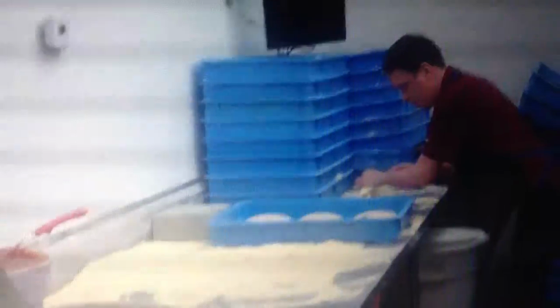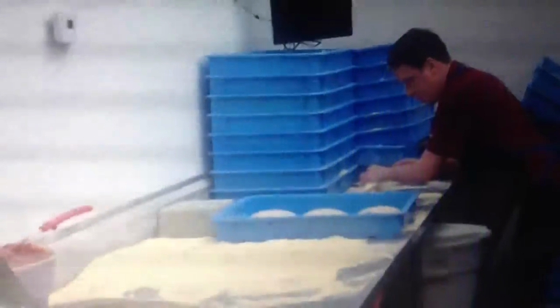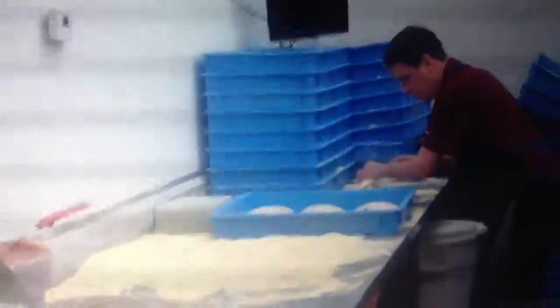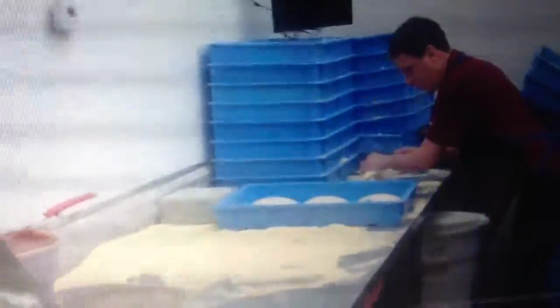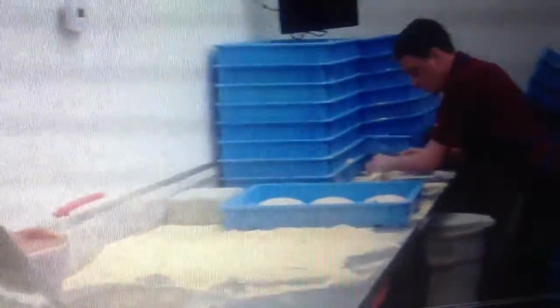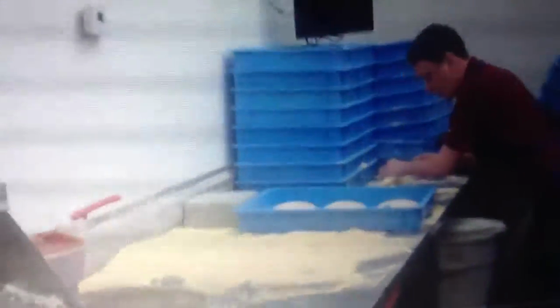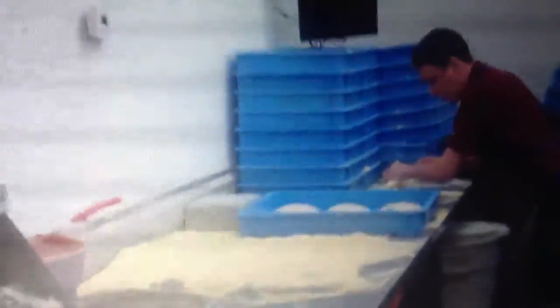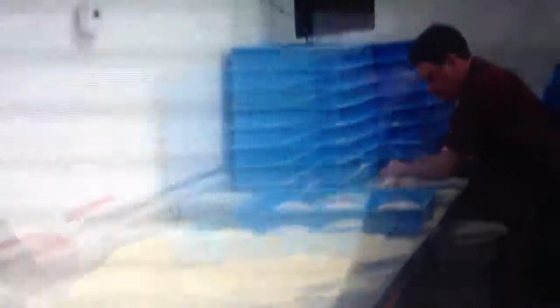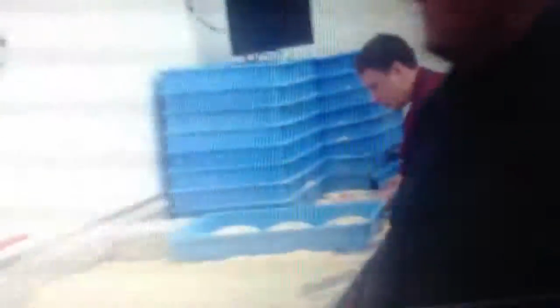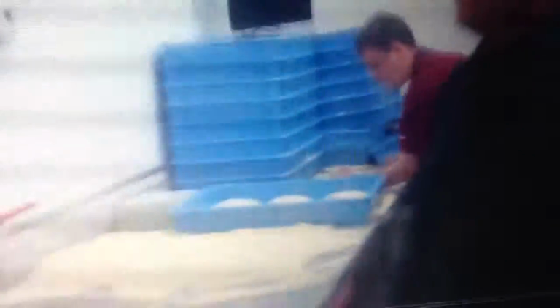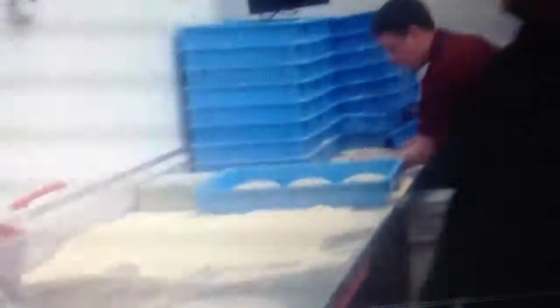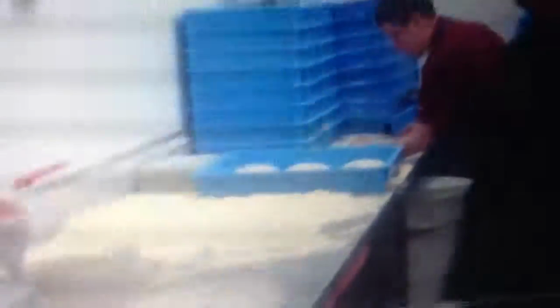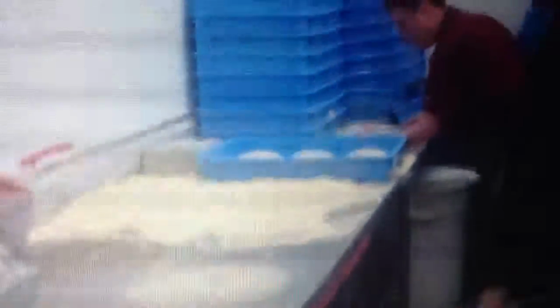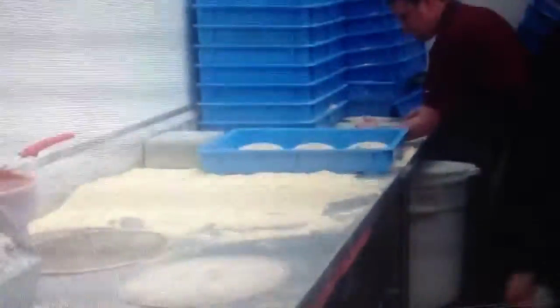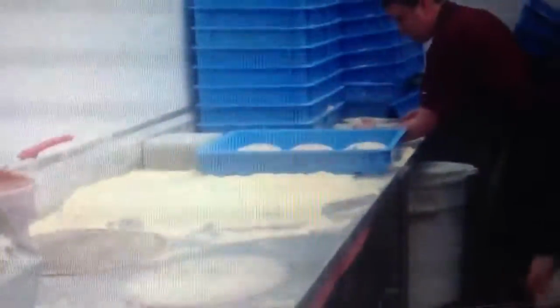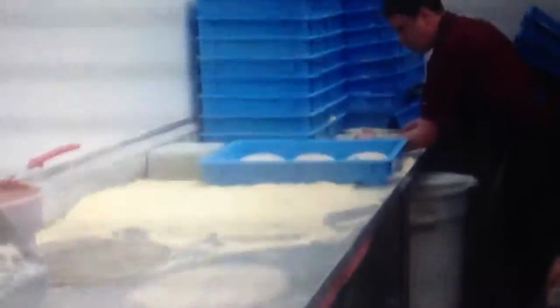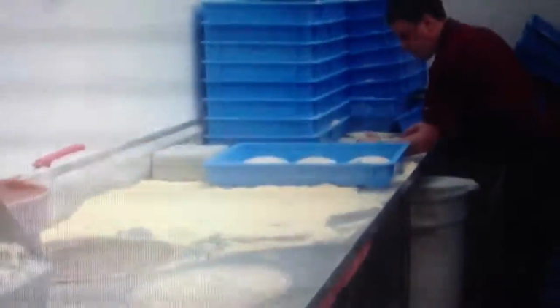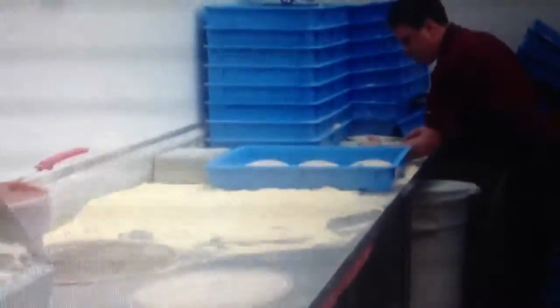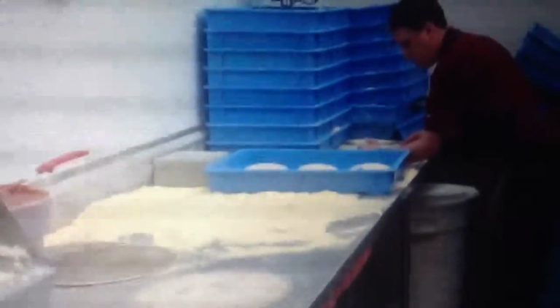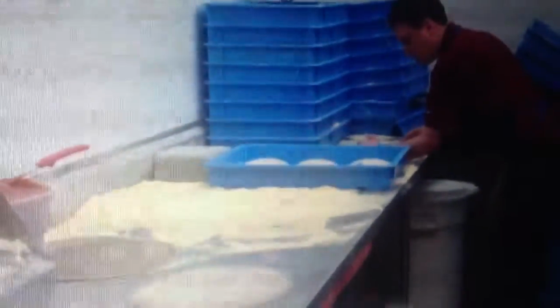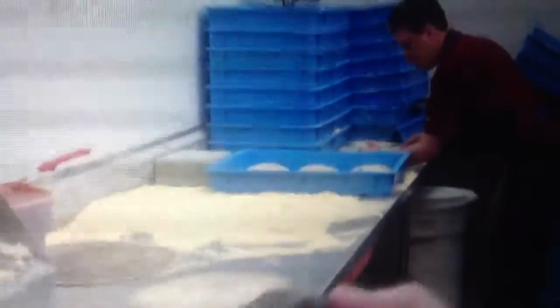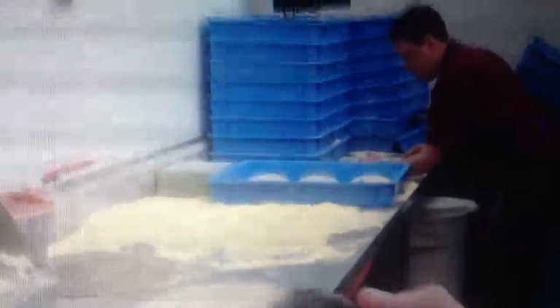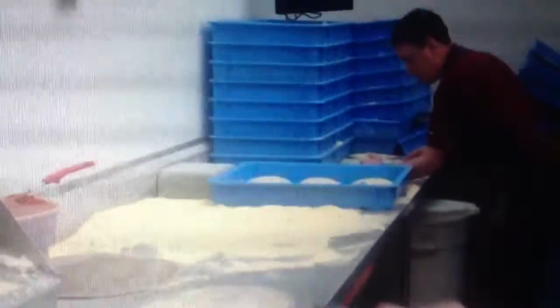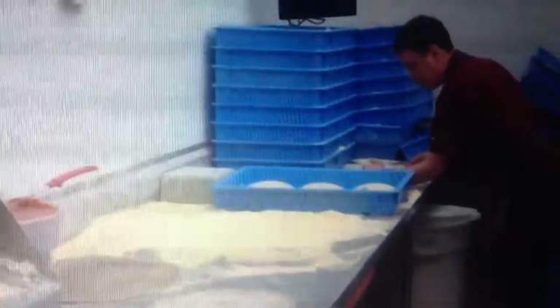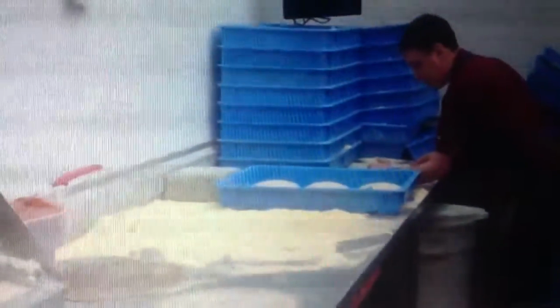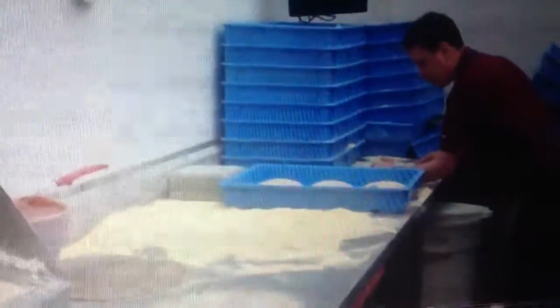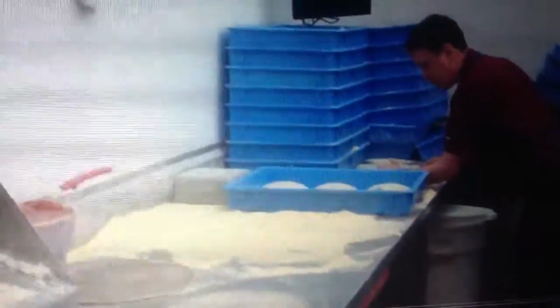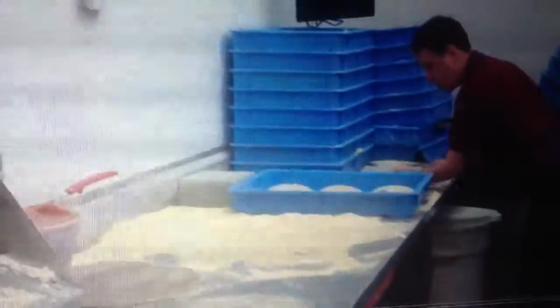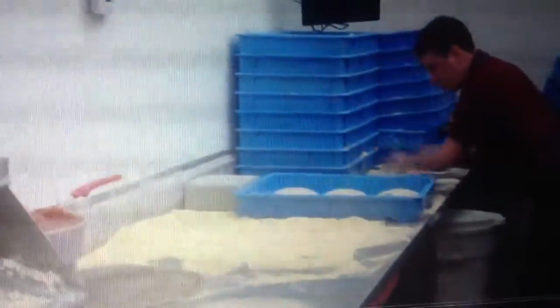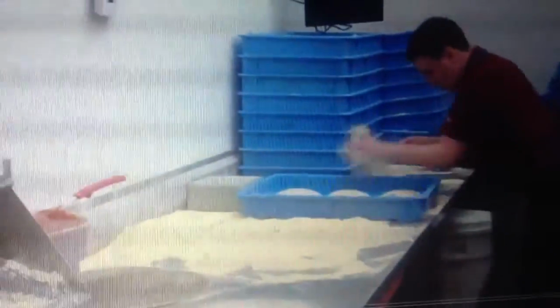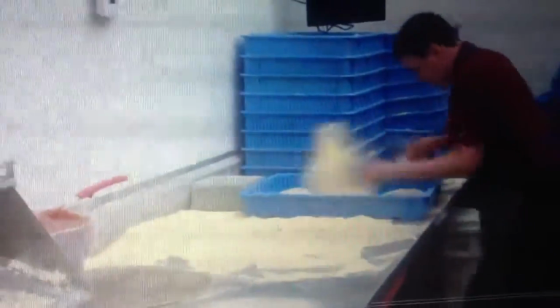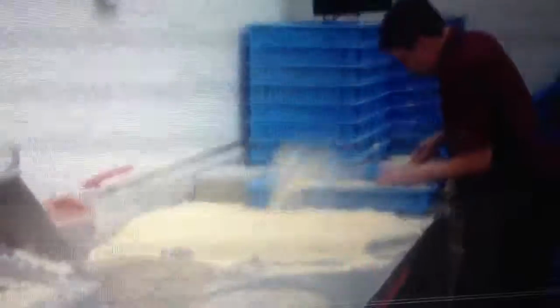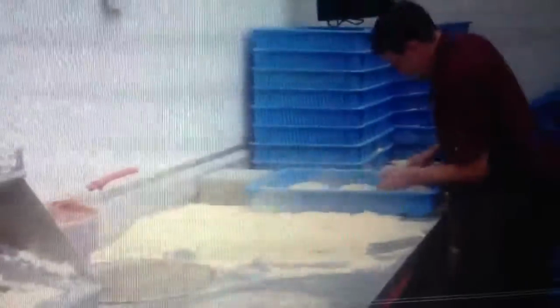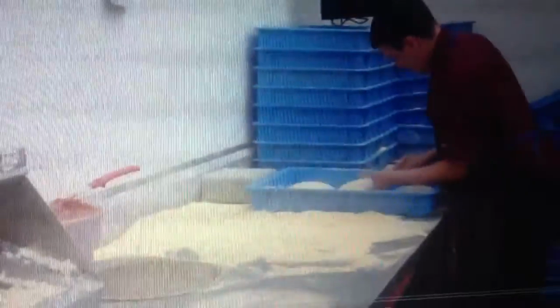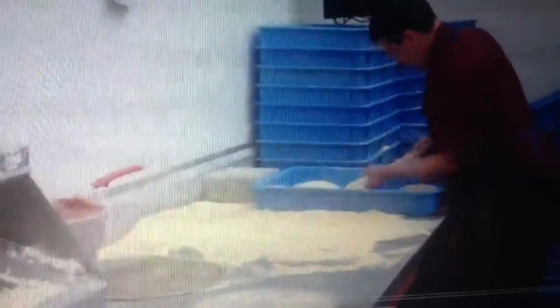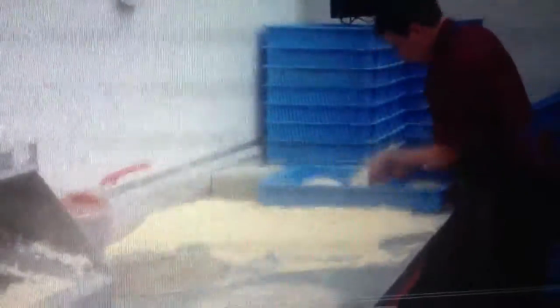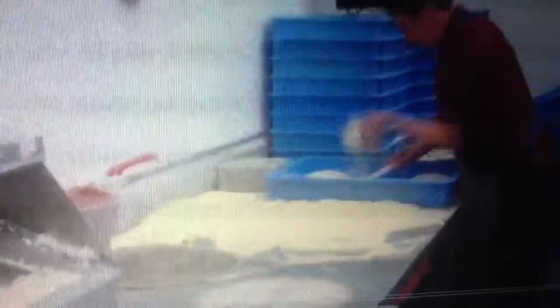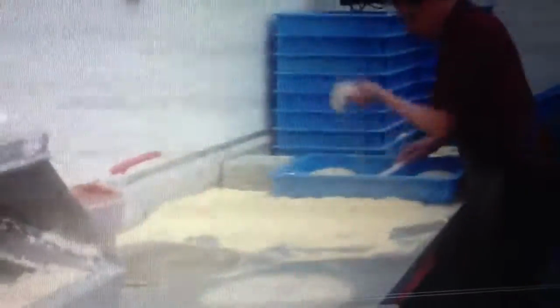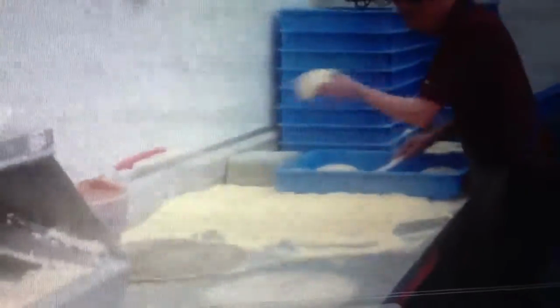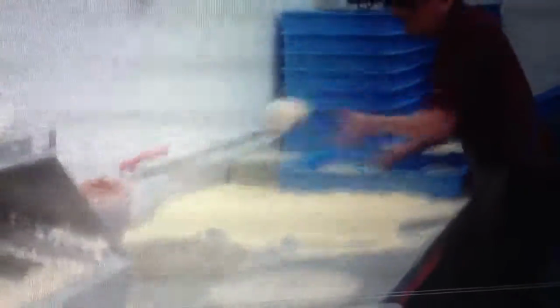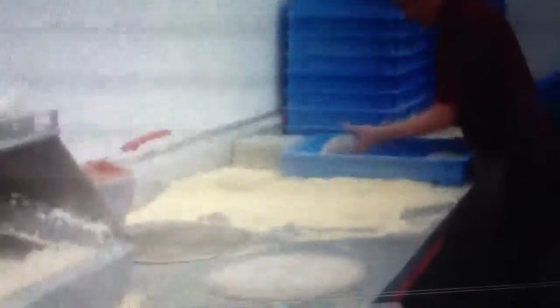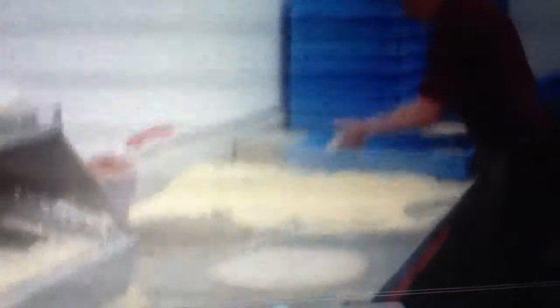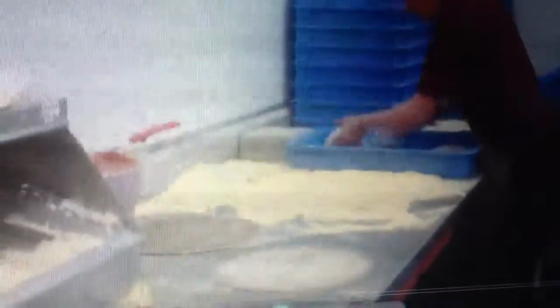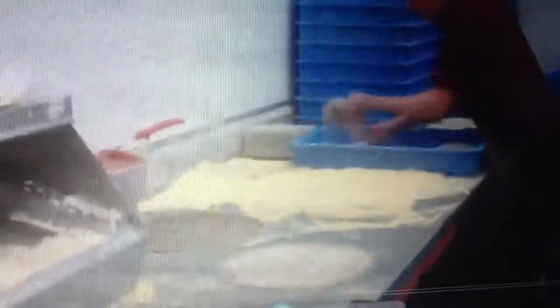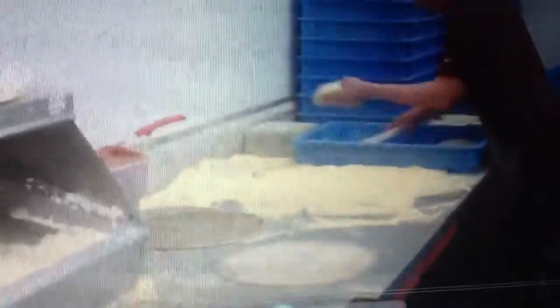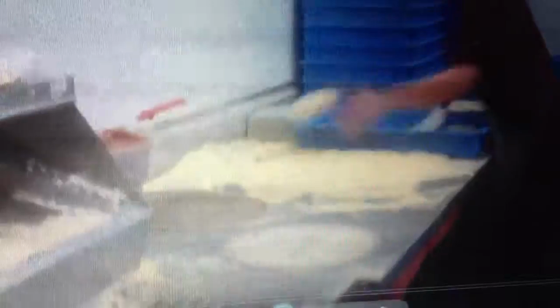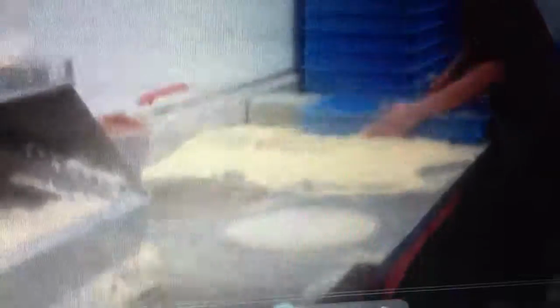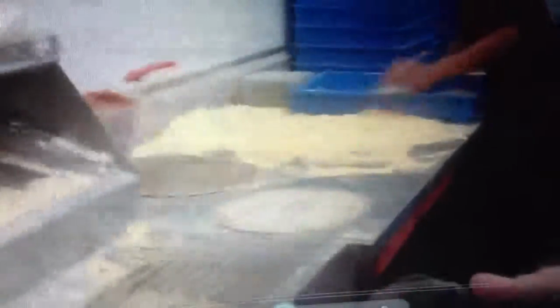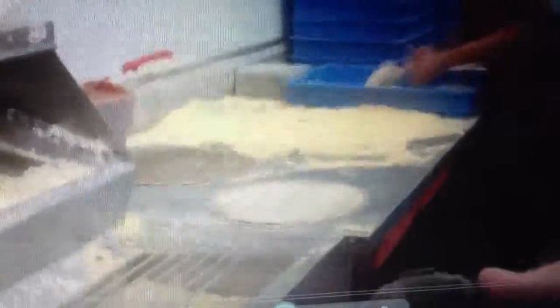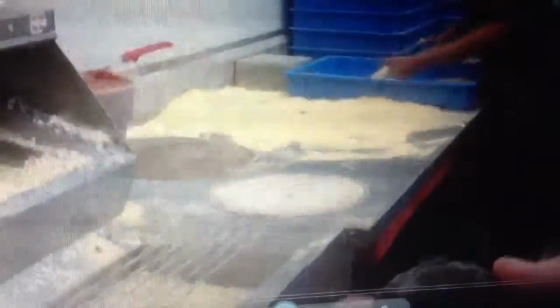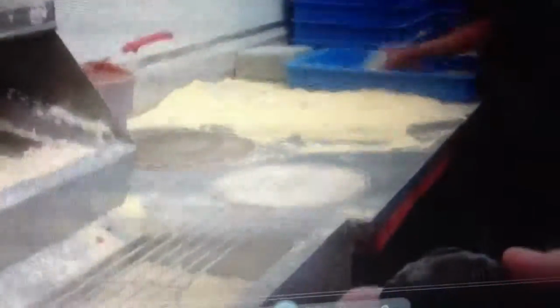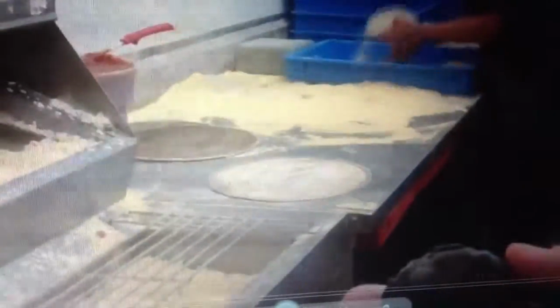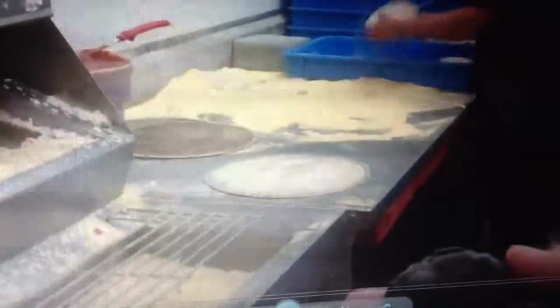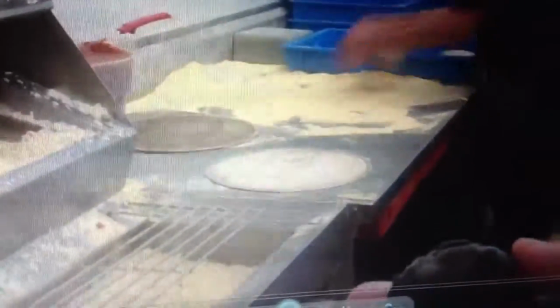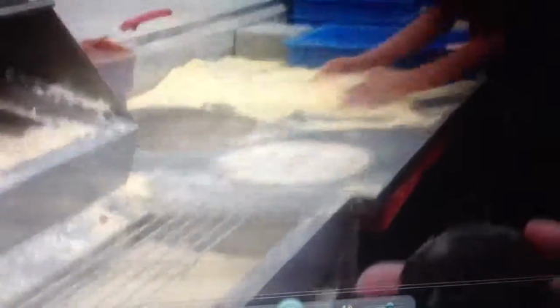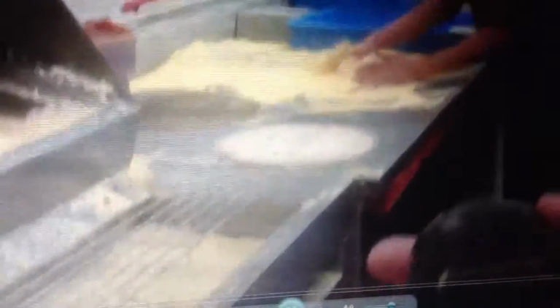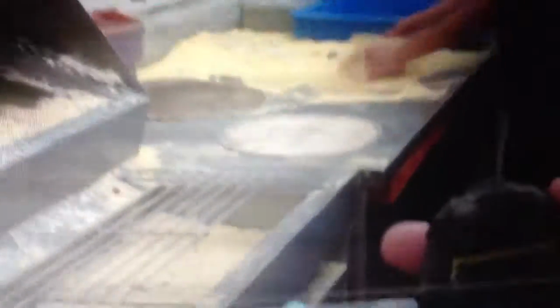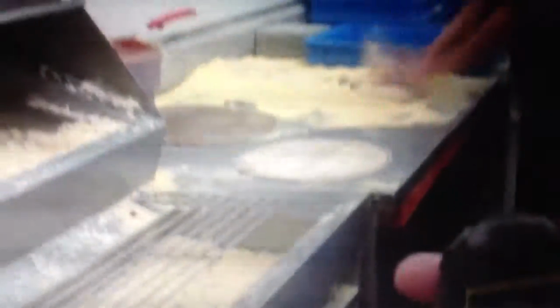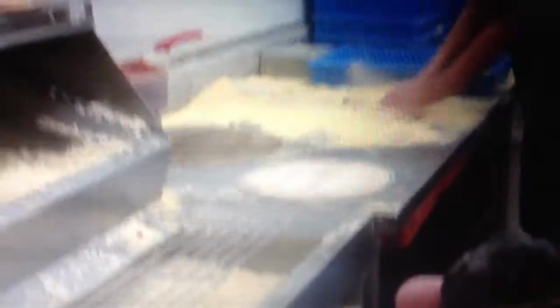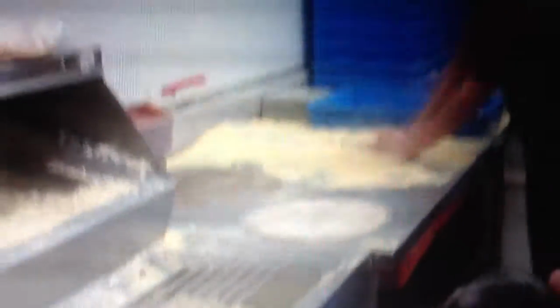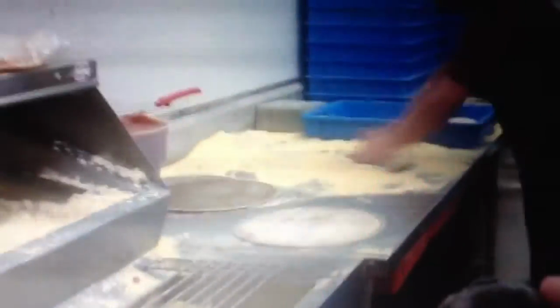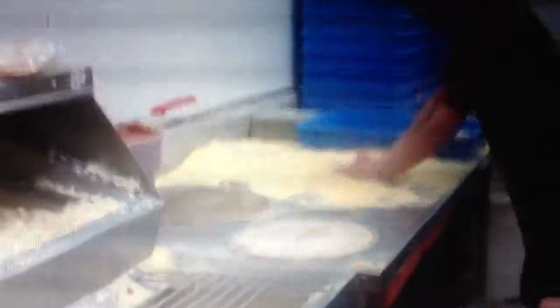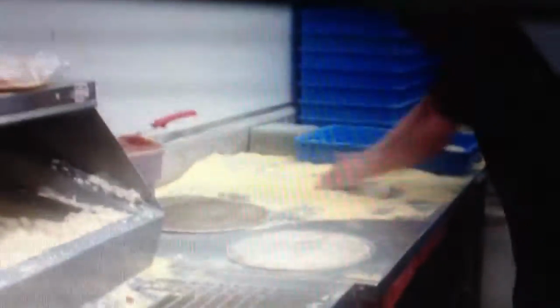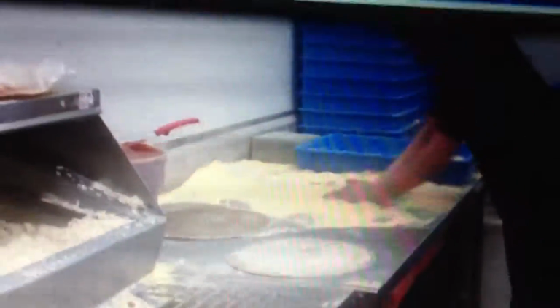Ready, set, begin! Come out smooth, there you go. Nice.